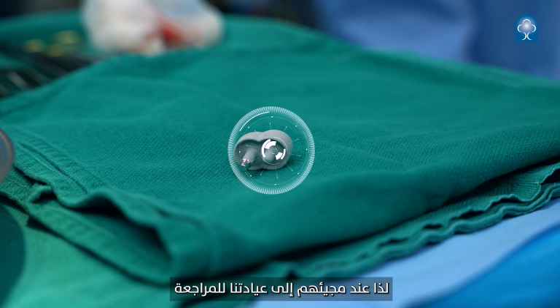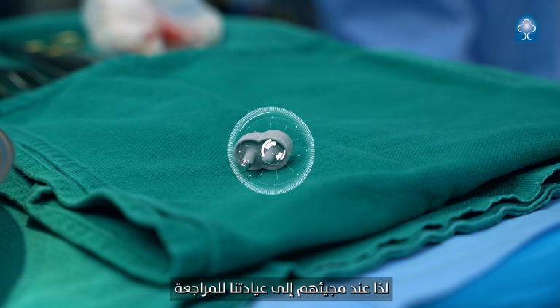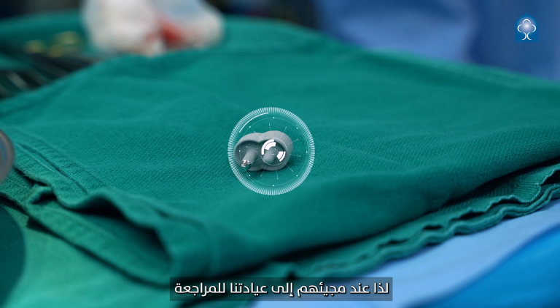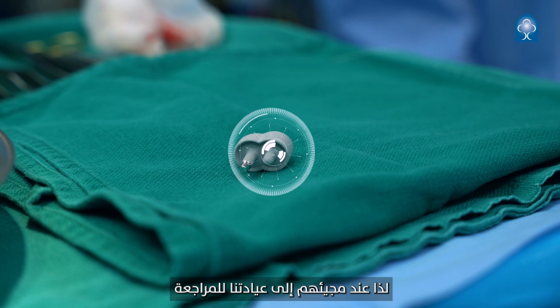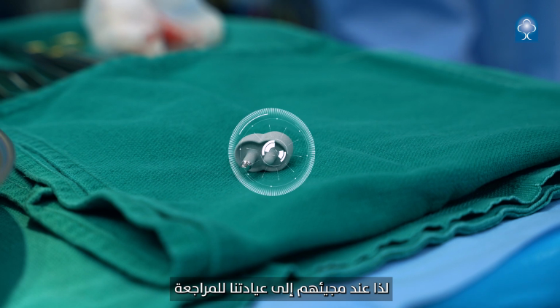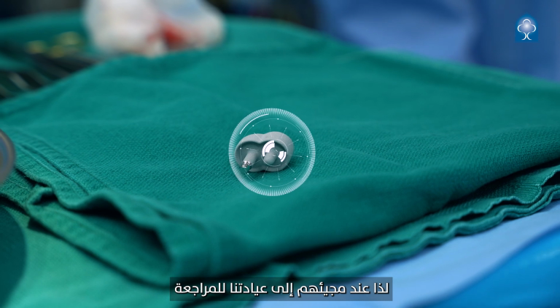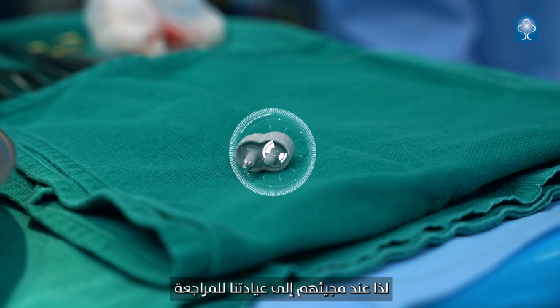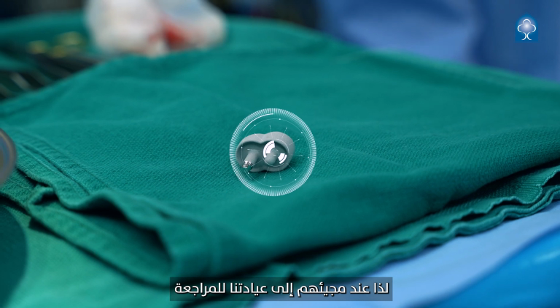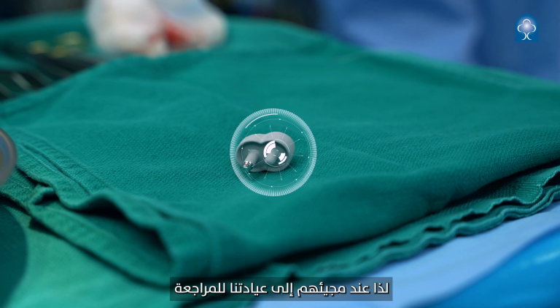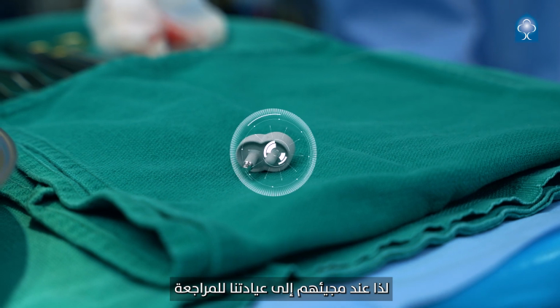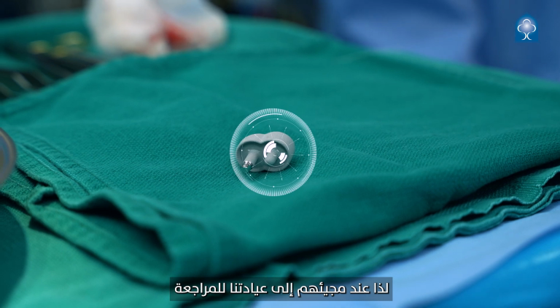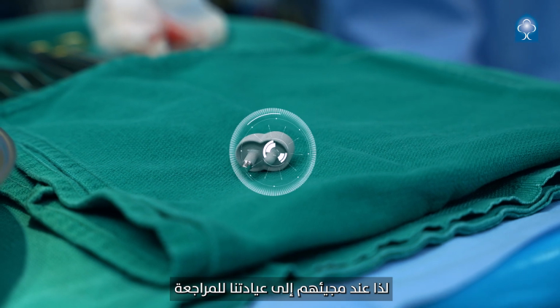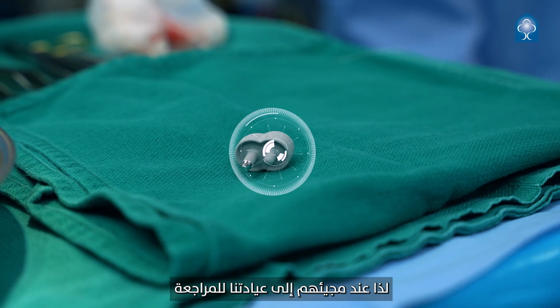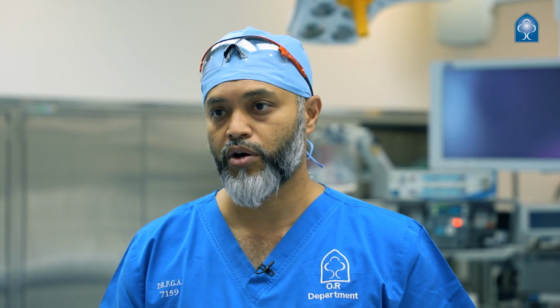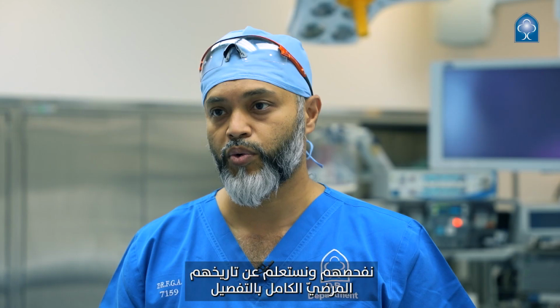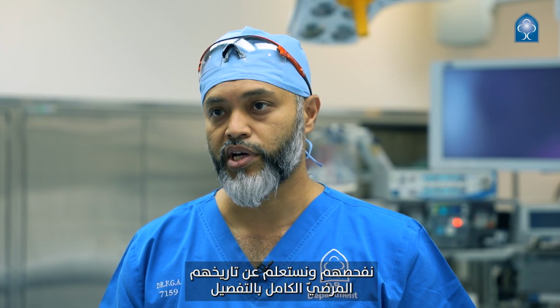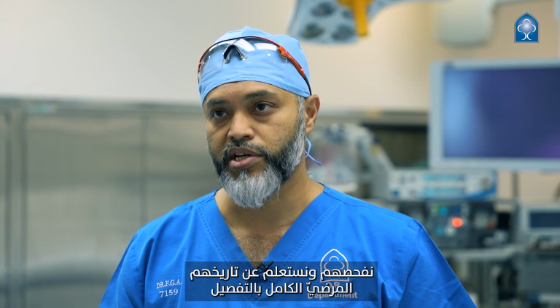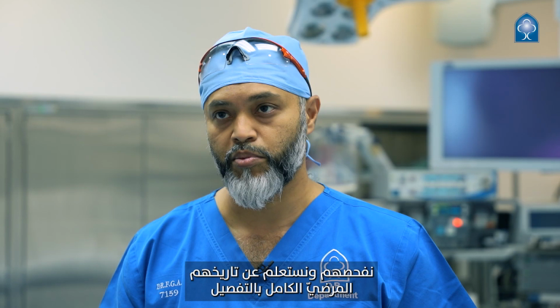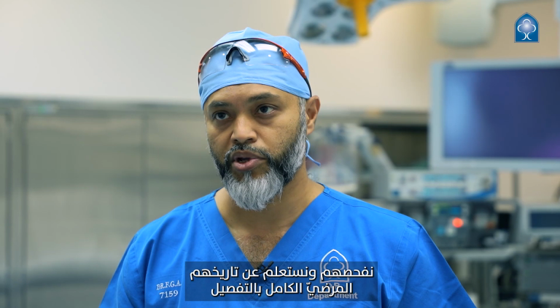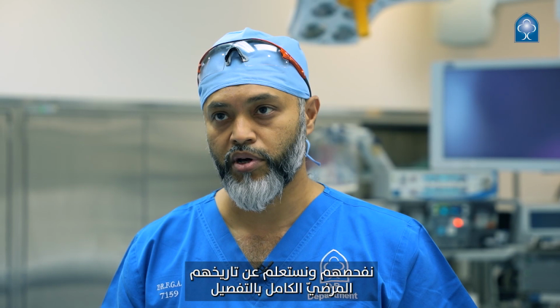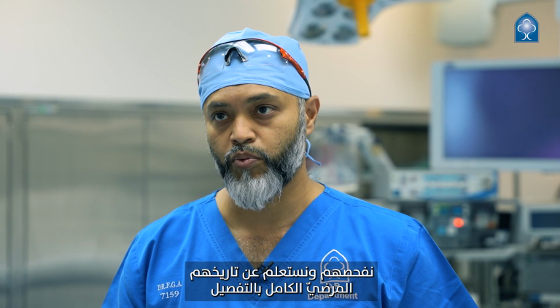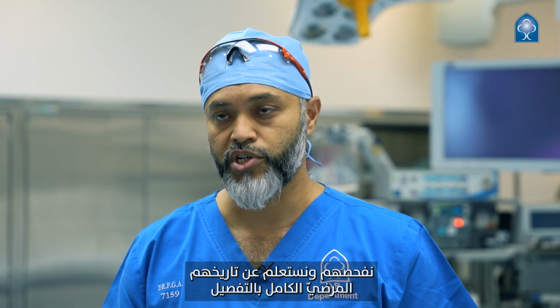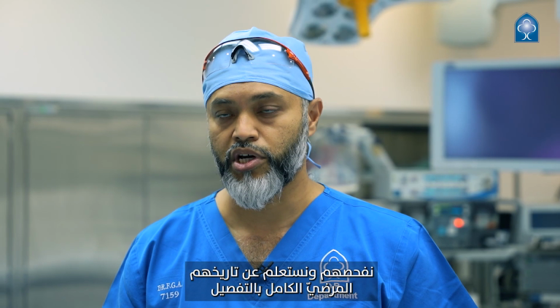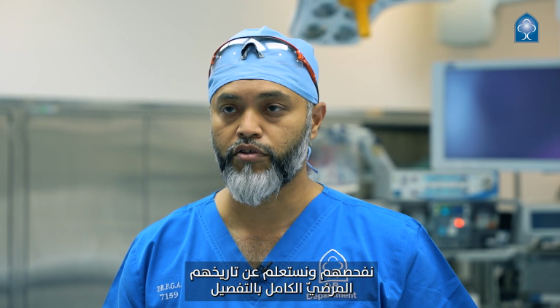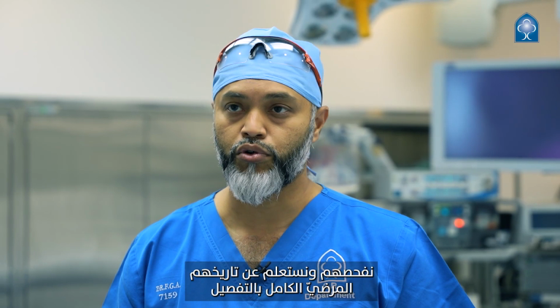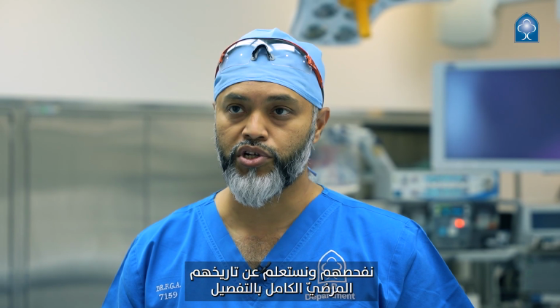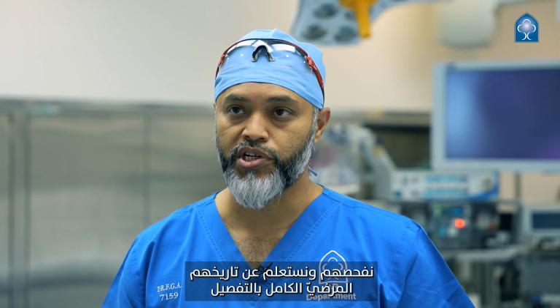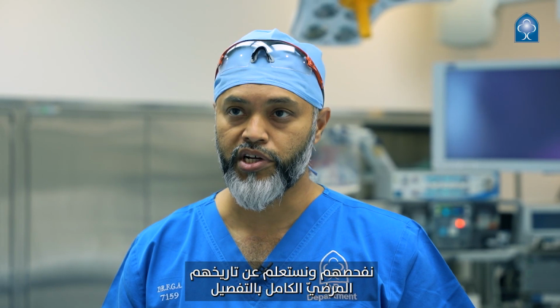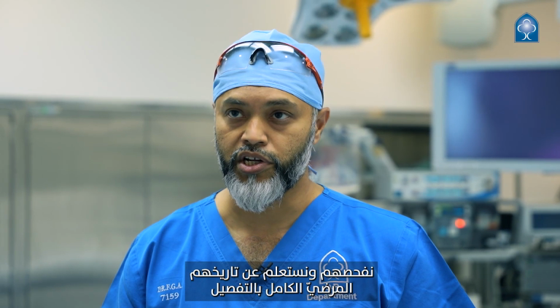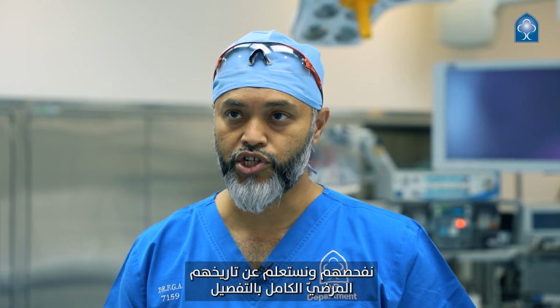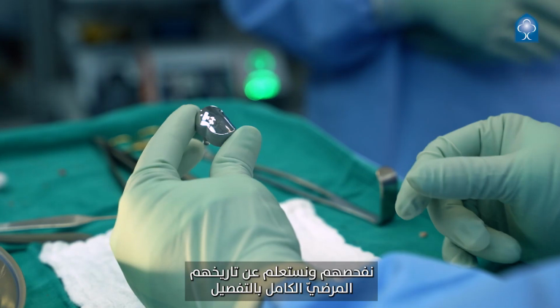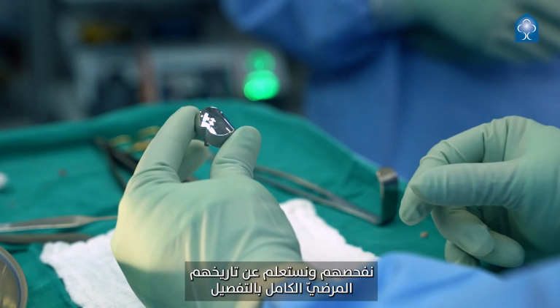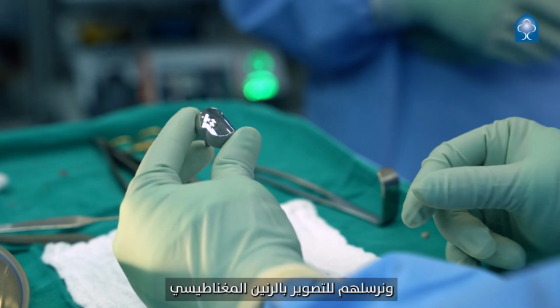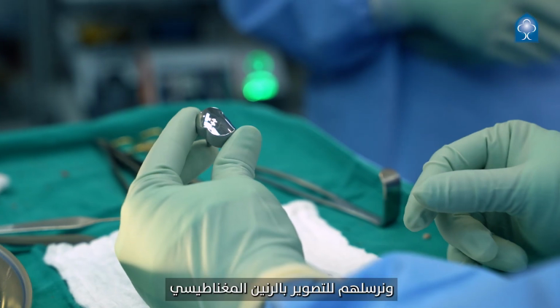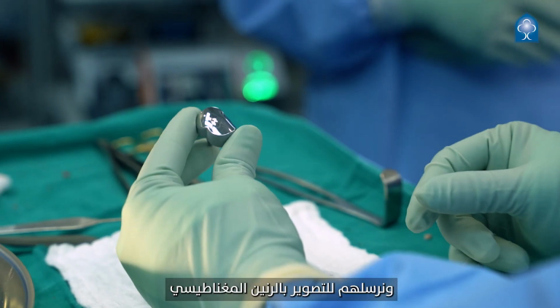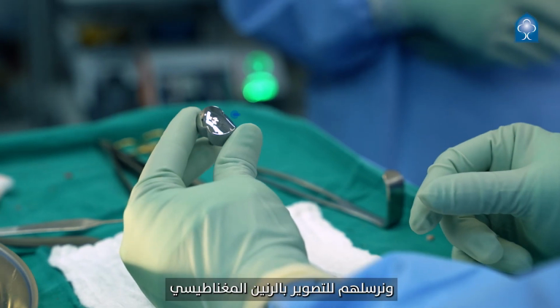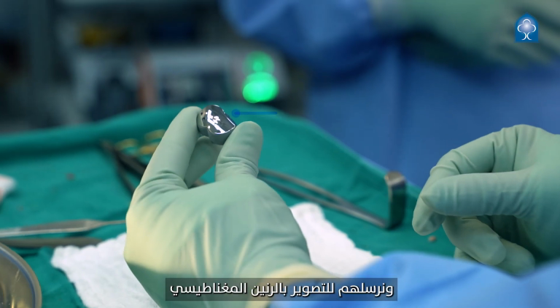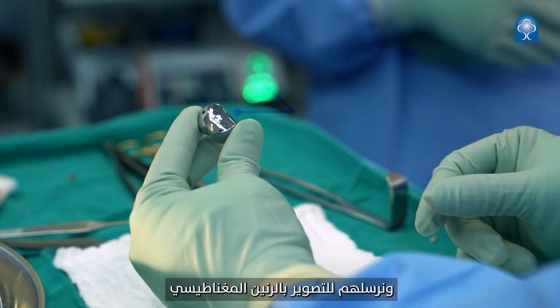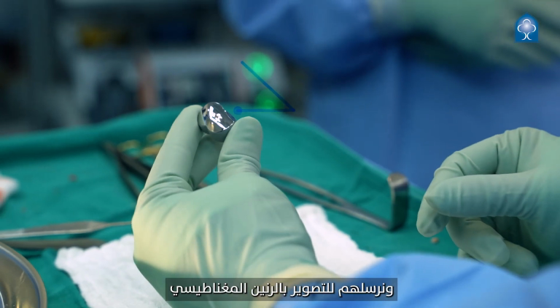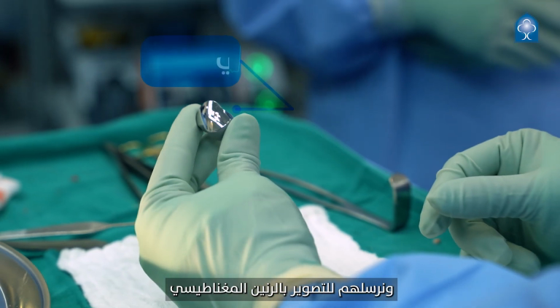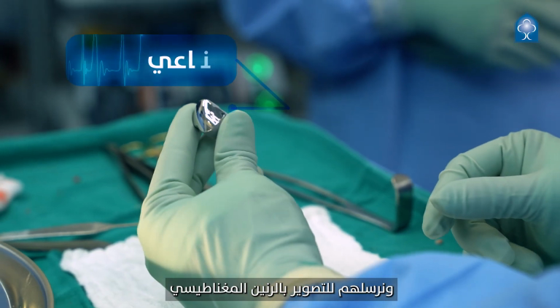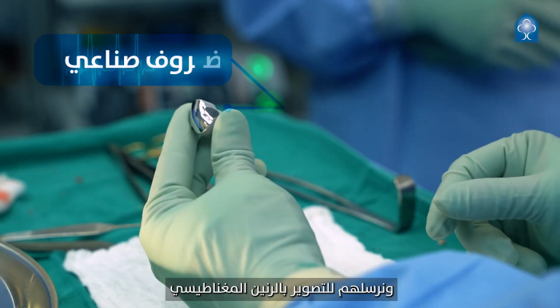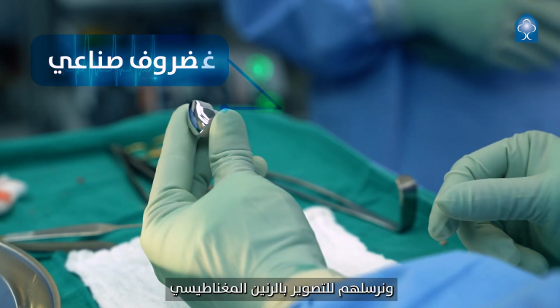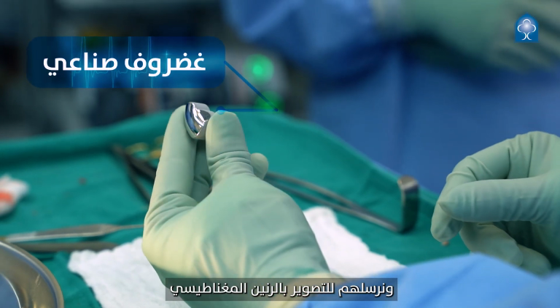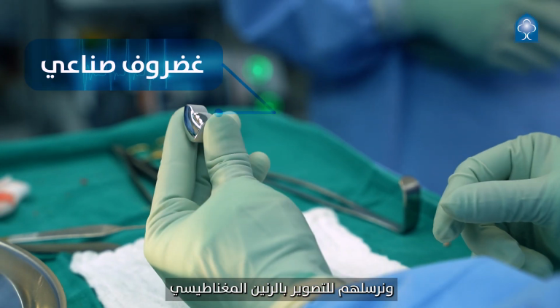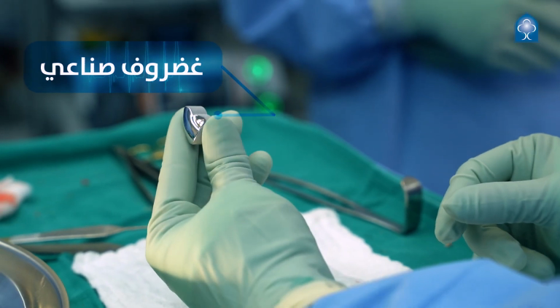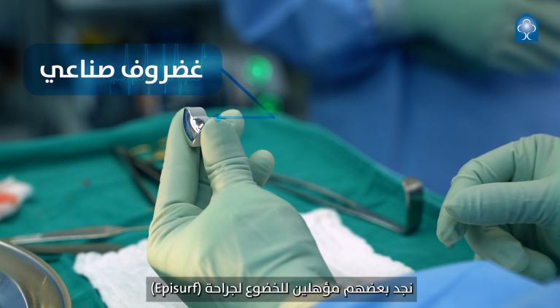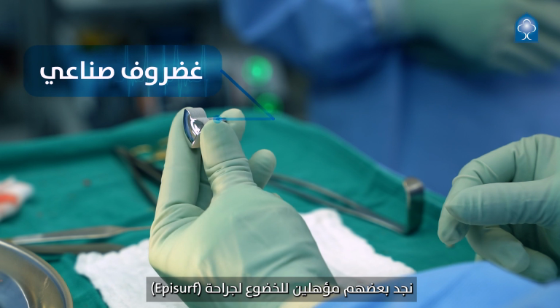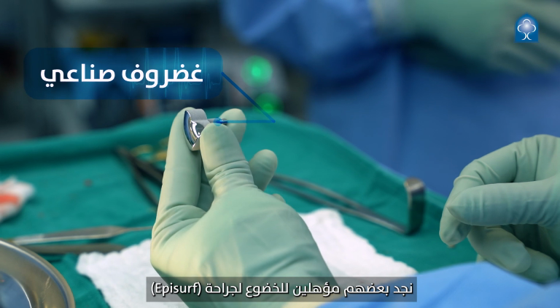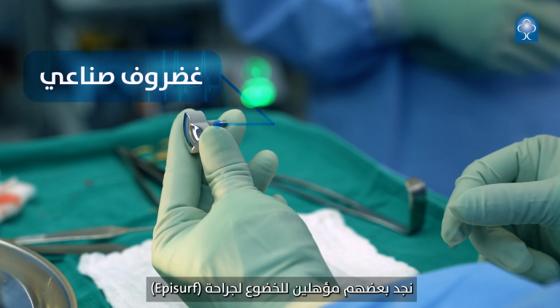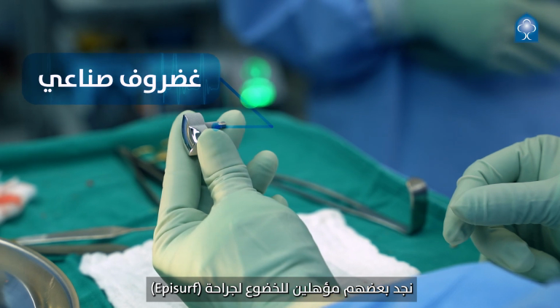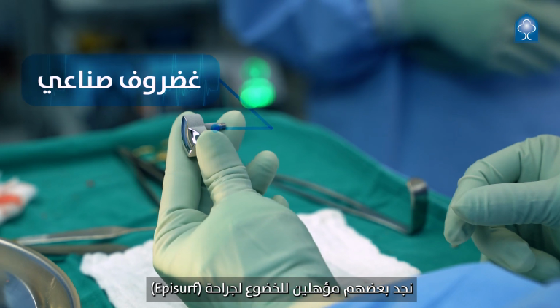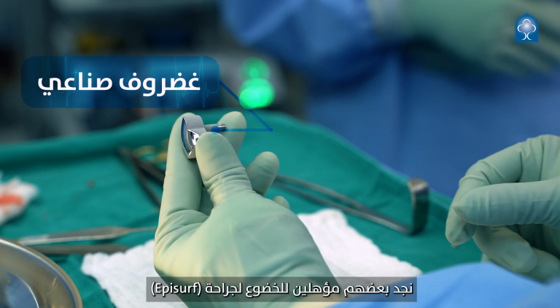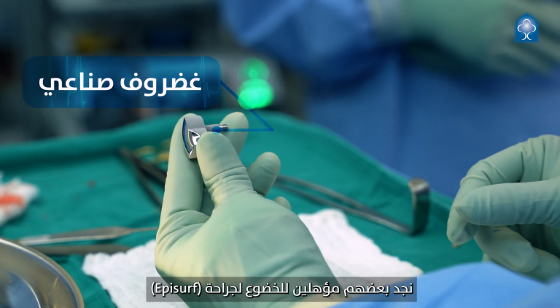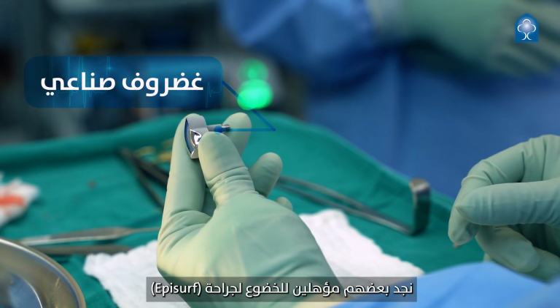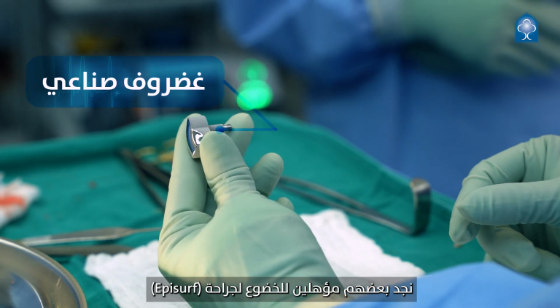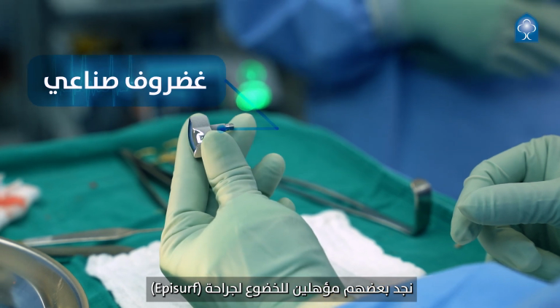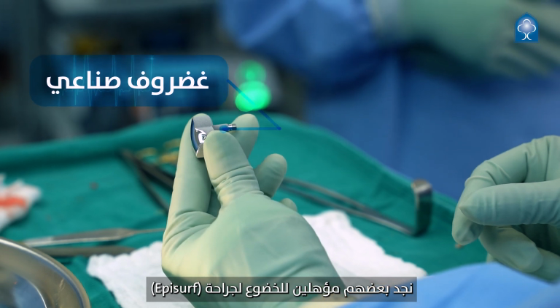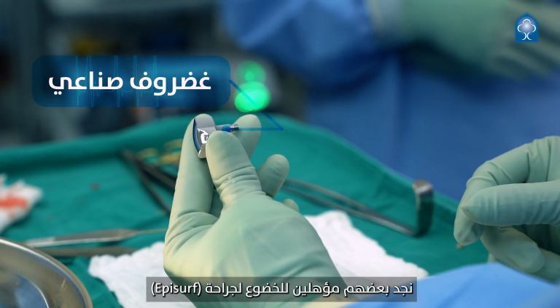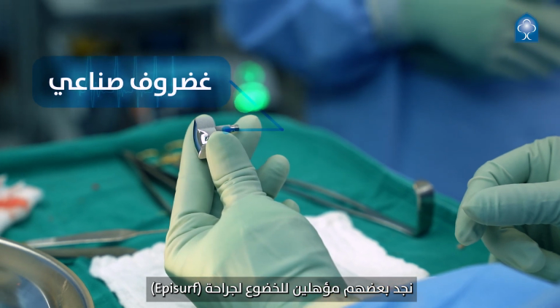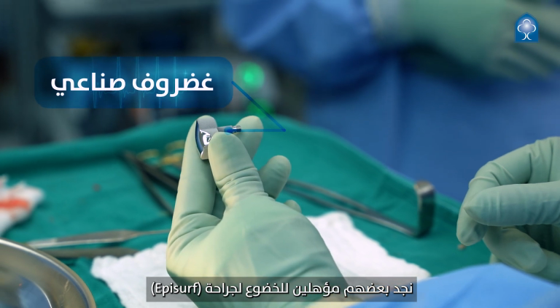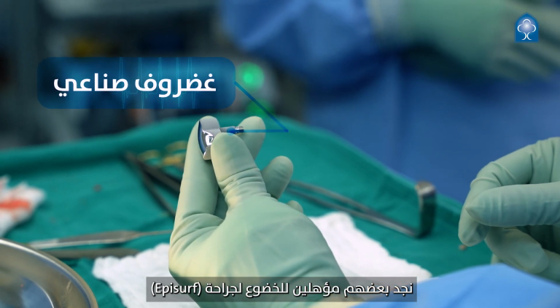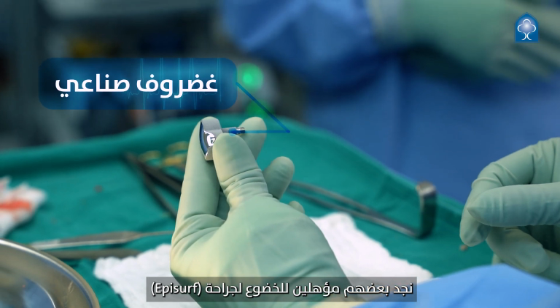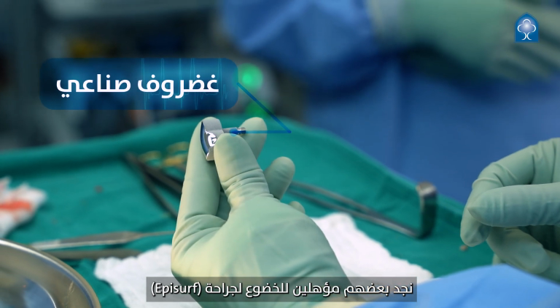When they come to see us in clinic, we examine them, we take a full detailed history, and we send them for an MRI scan. Some of them are suitable for the EpiSurf procedure.